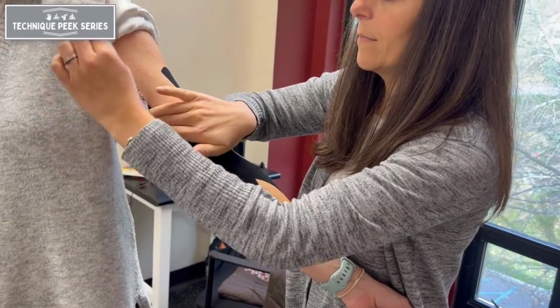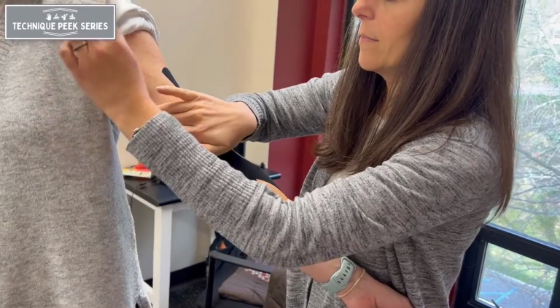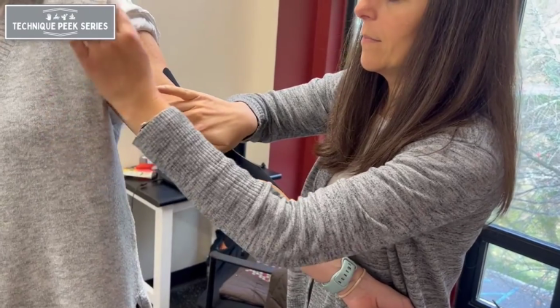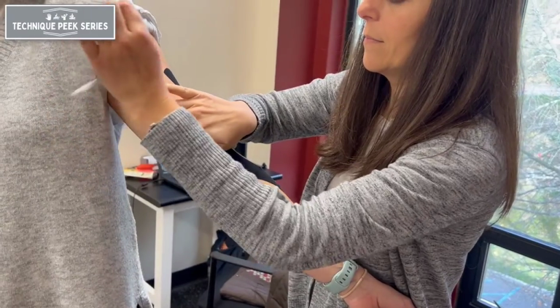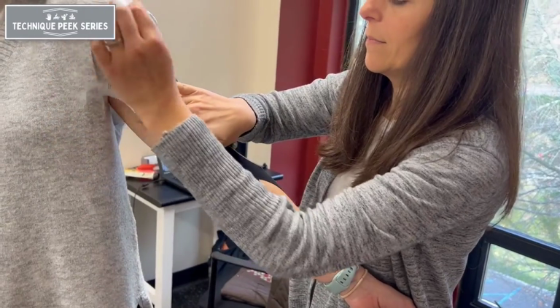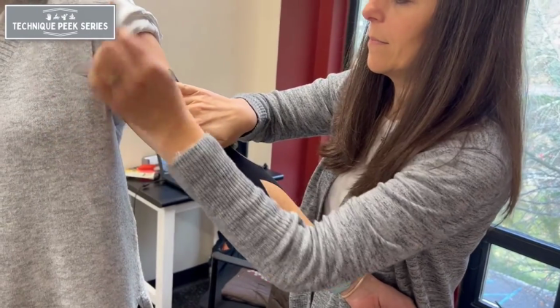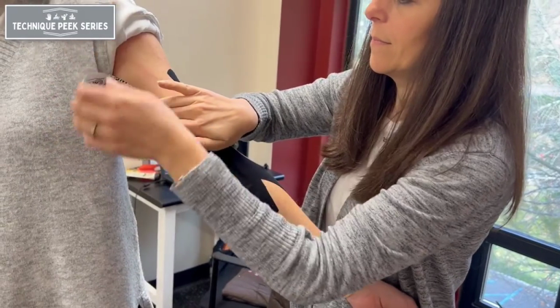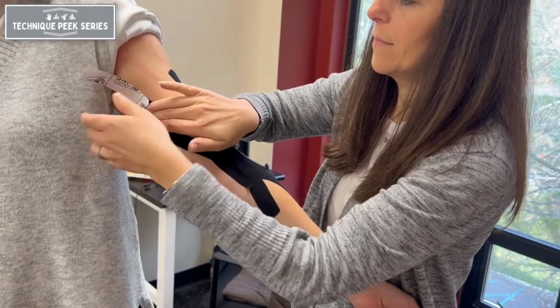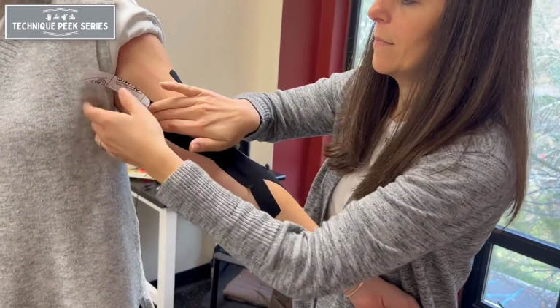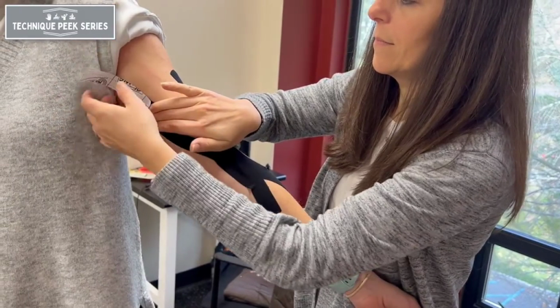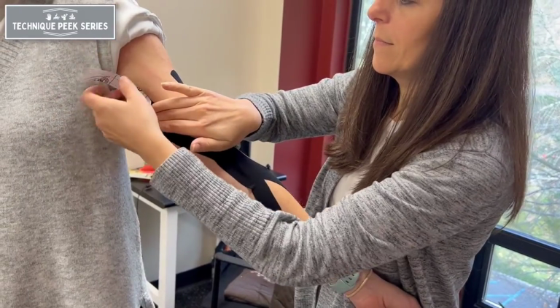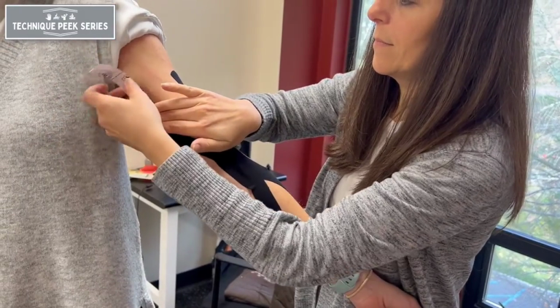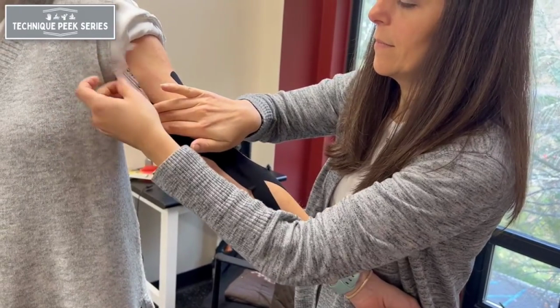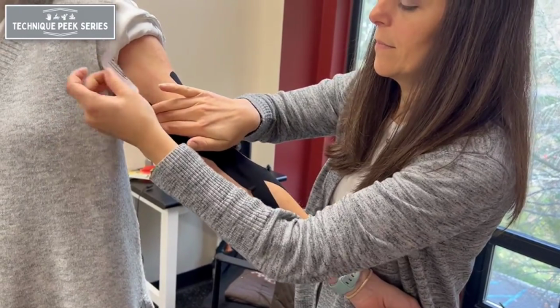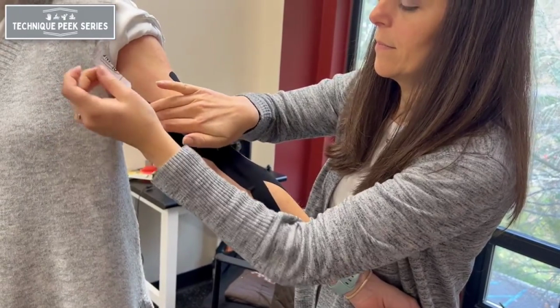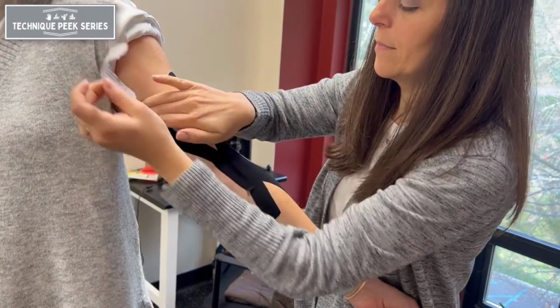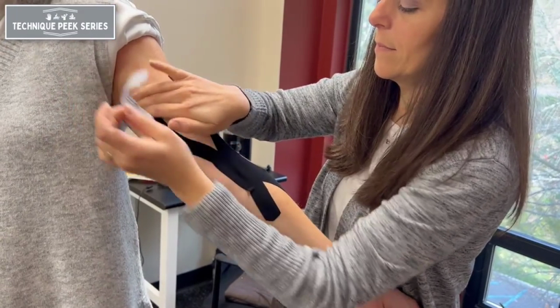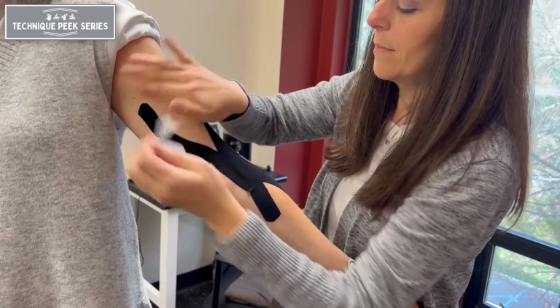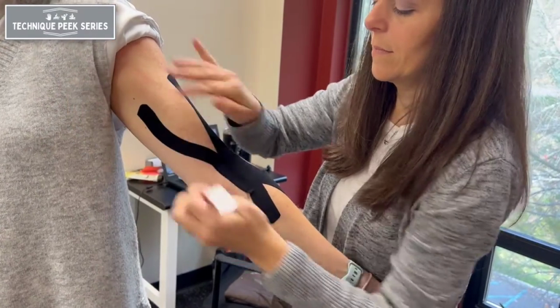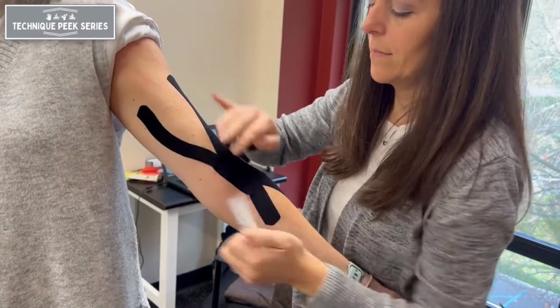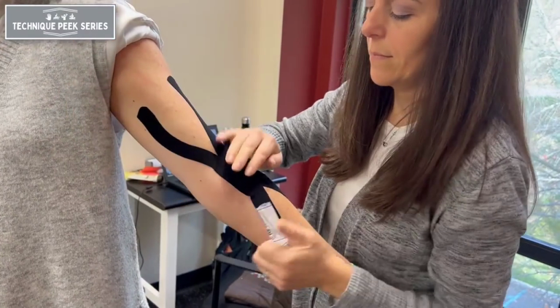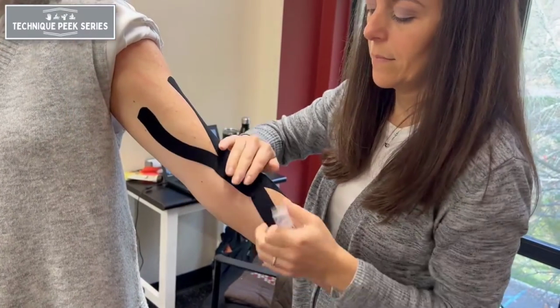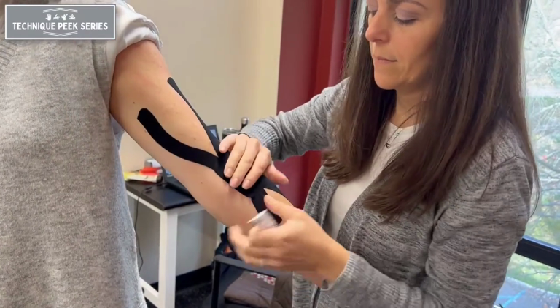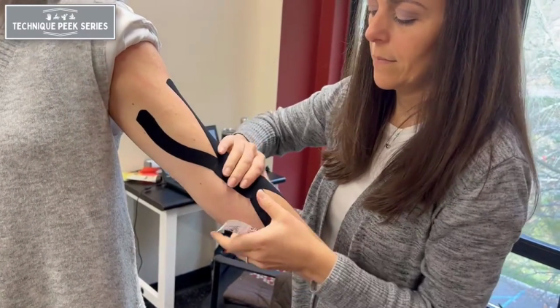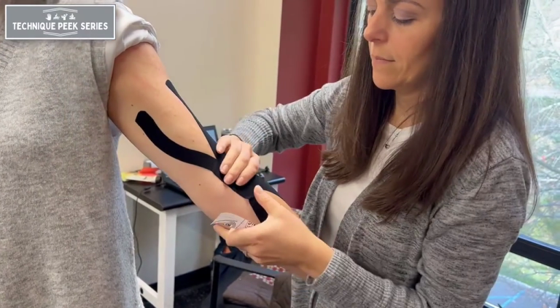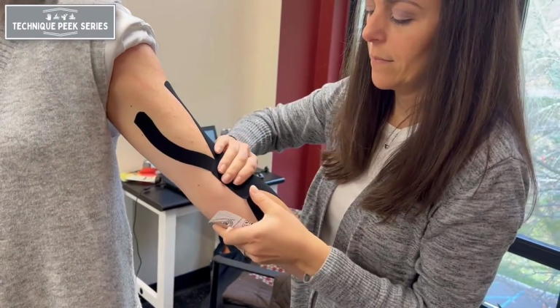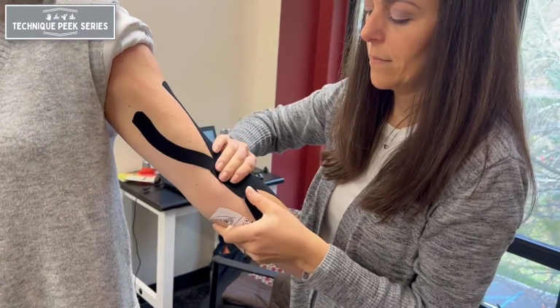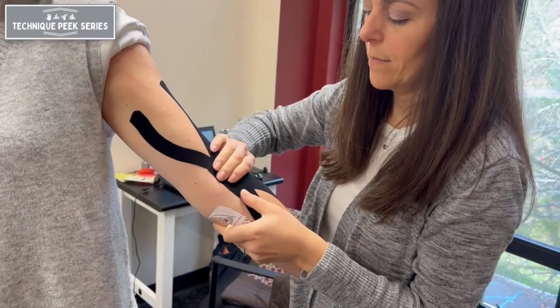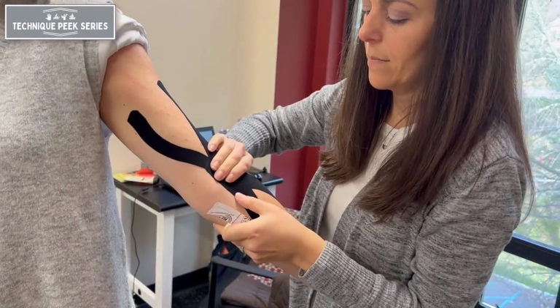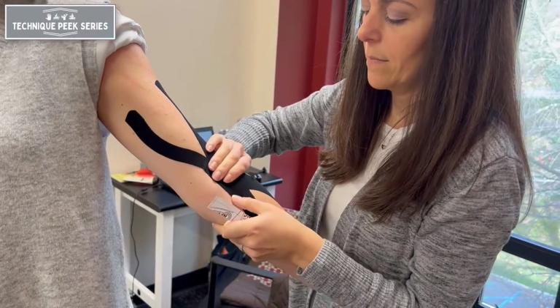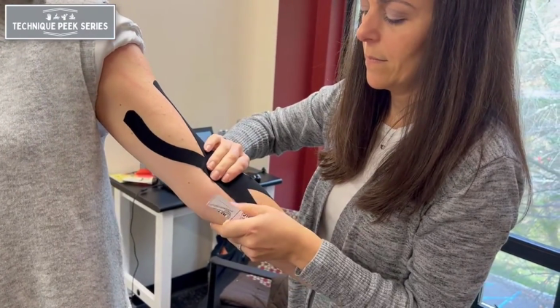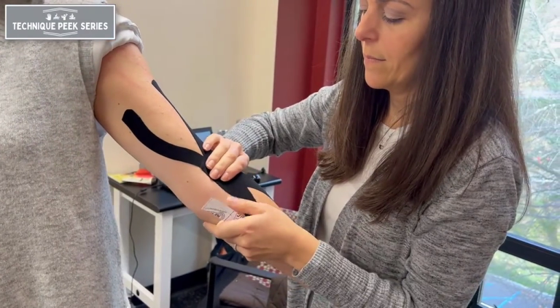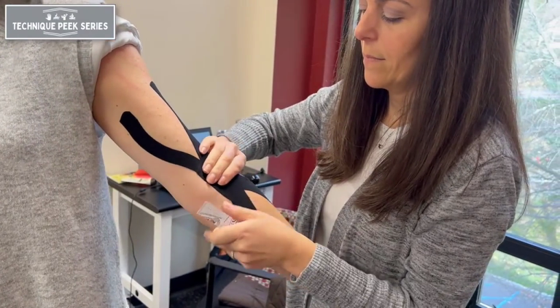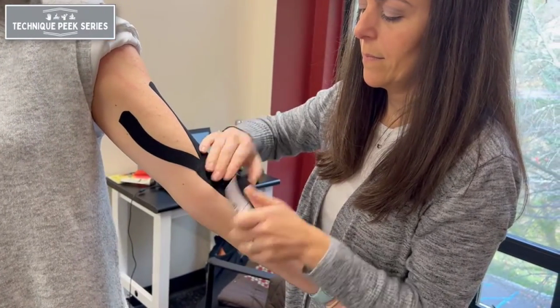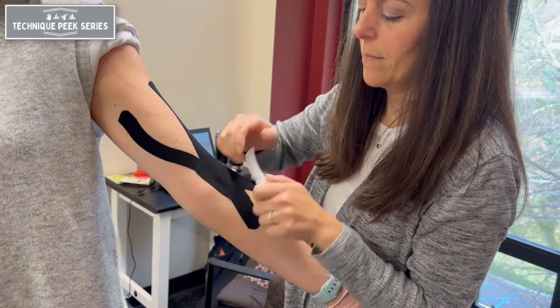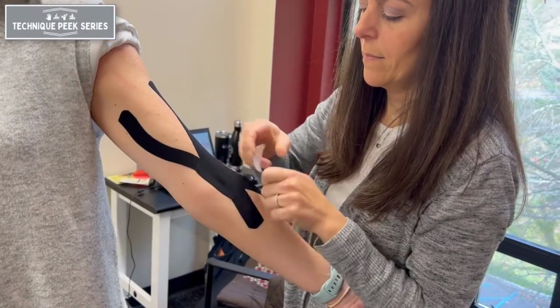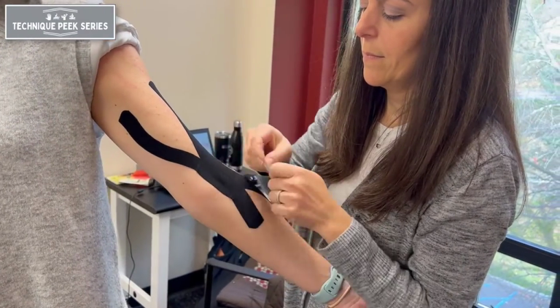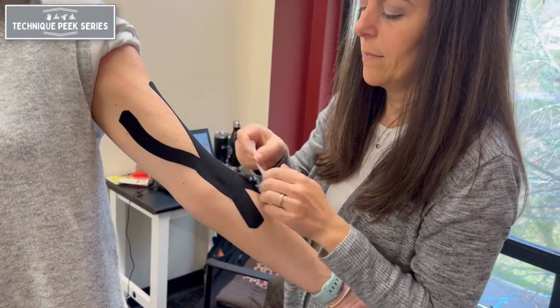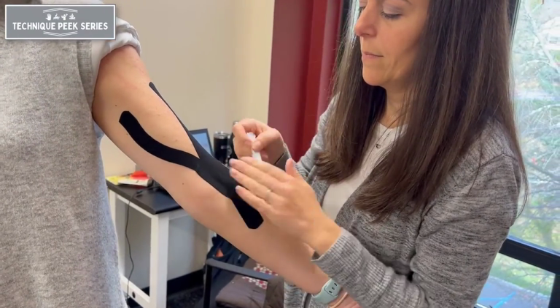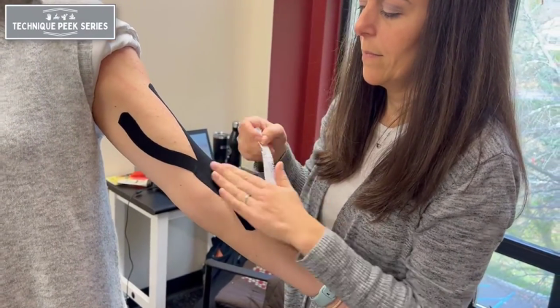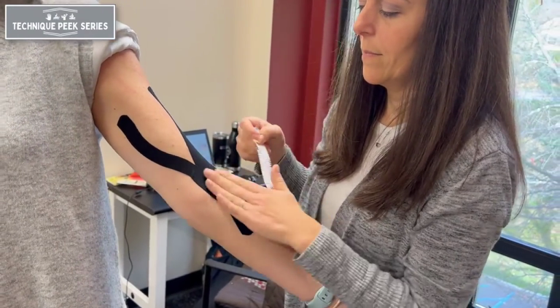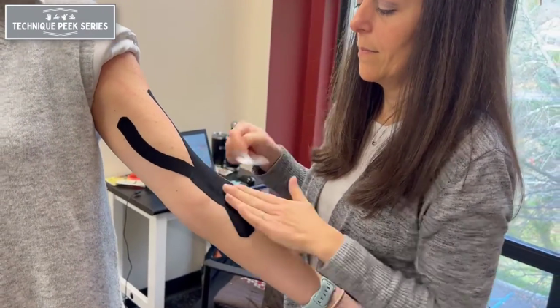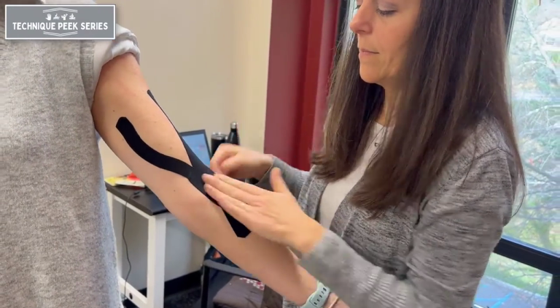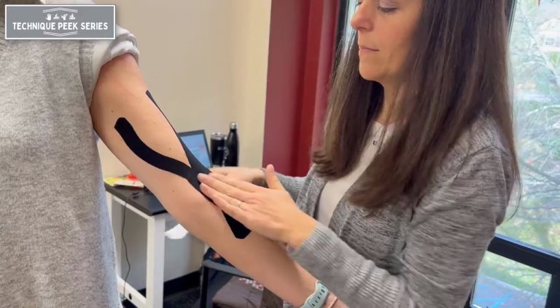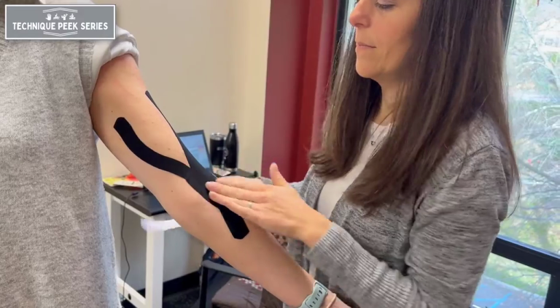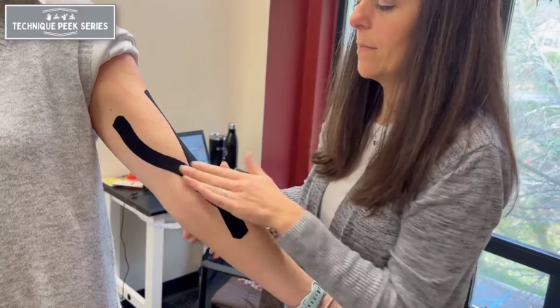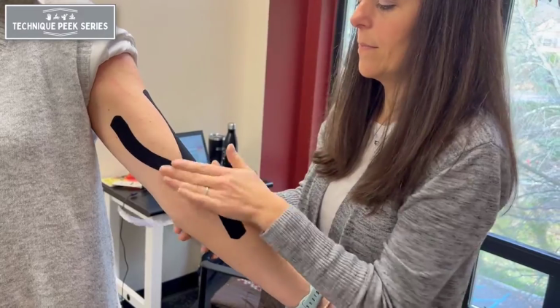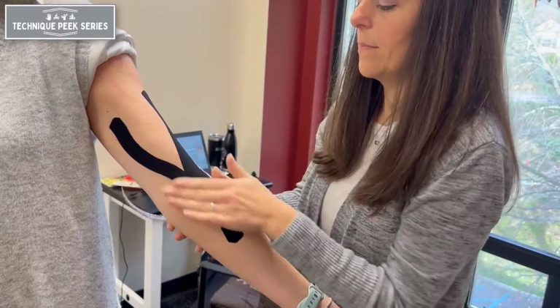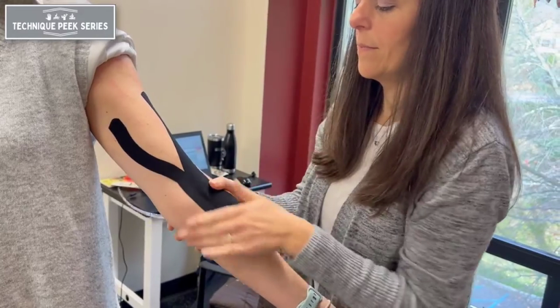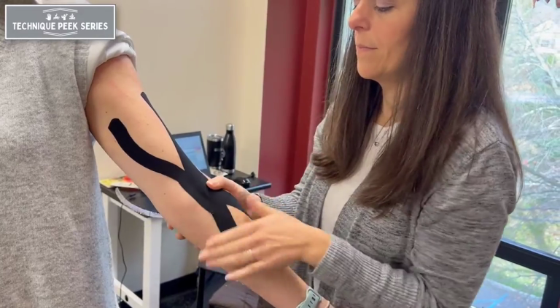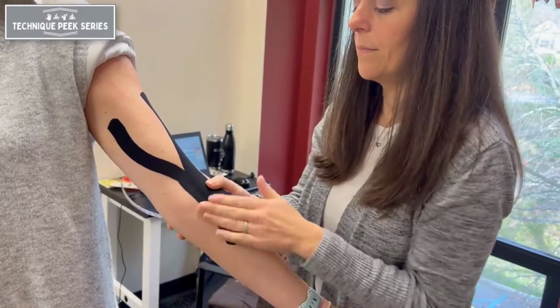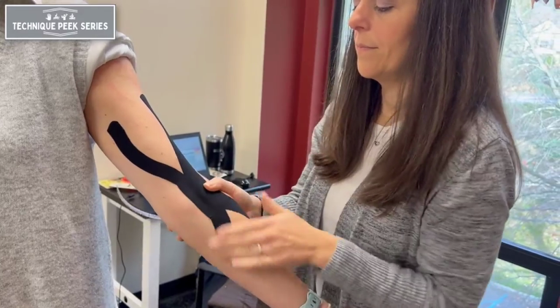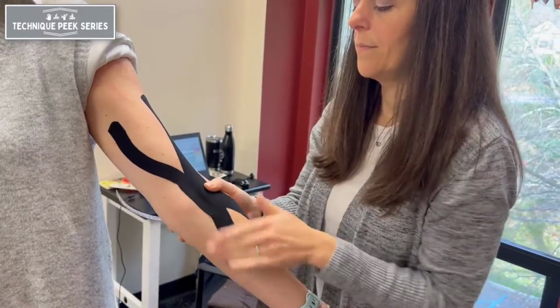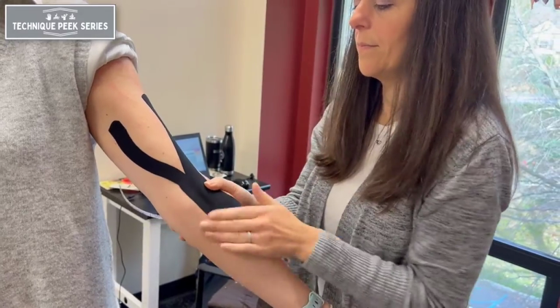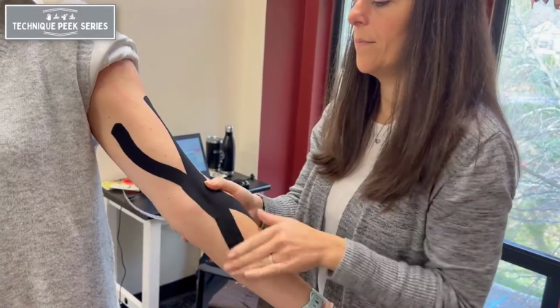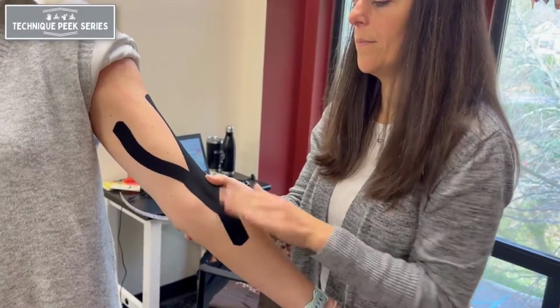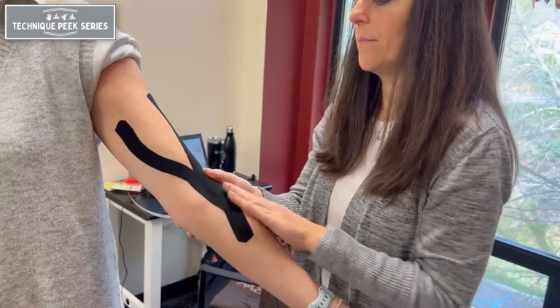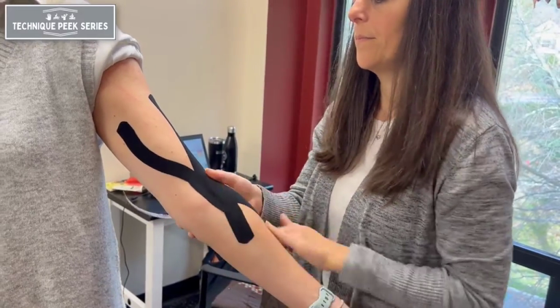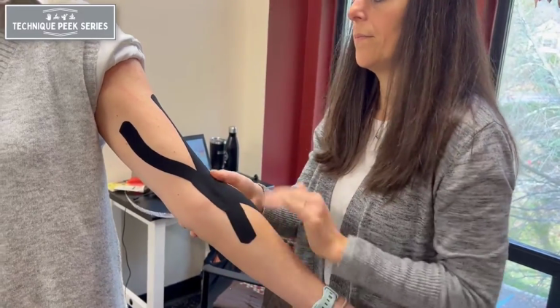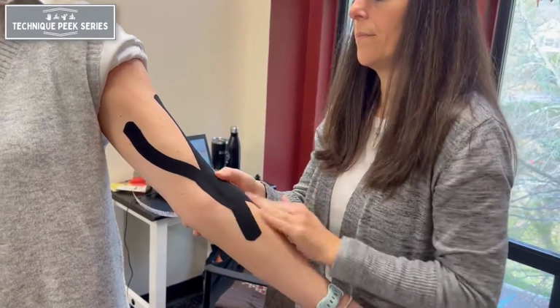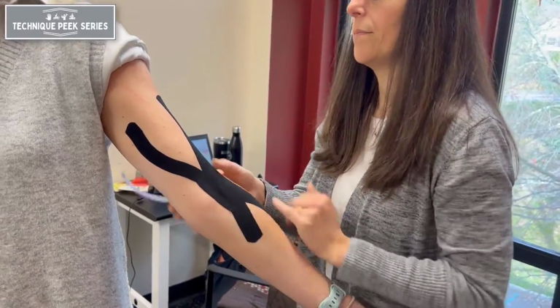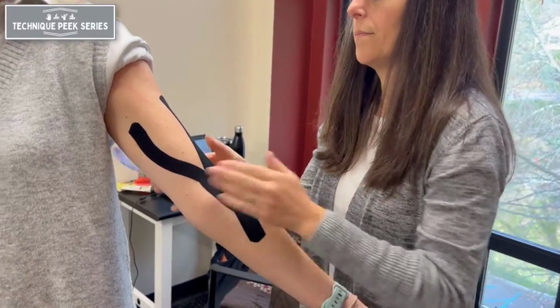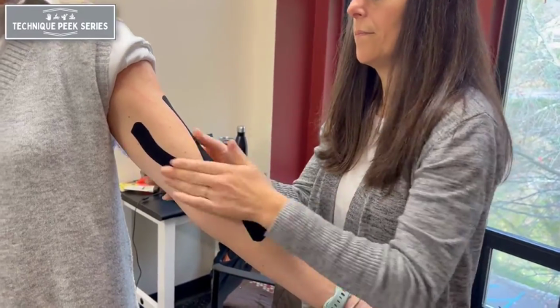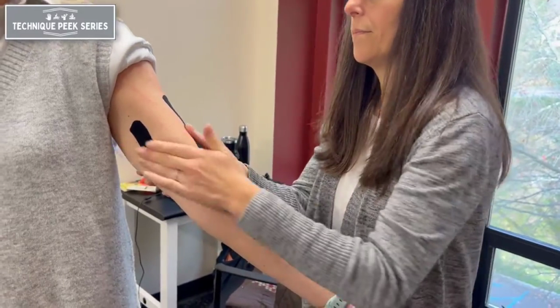The medial tail of the strip is then applied along the short head of the biceps toward the coracoid process of the scapula.